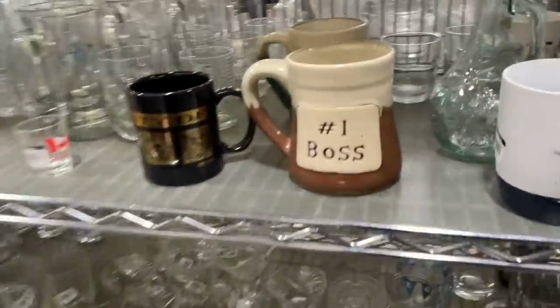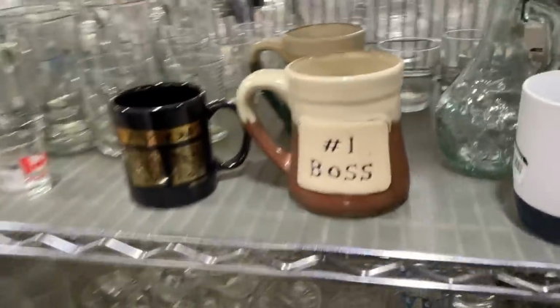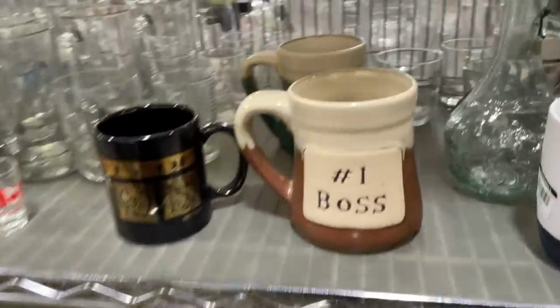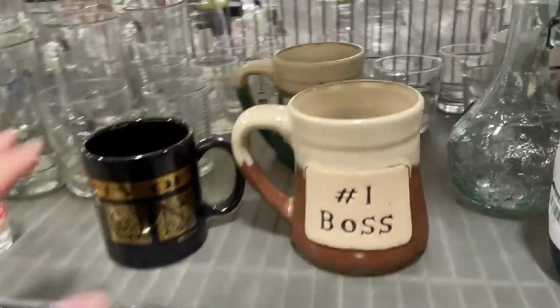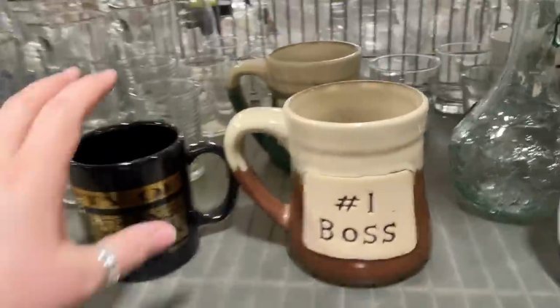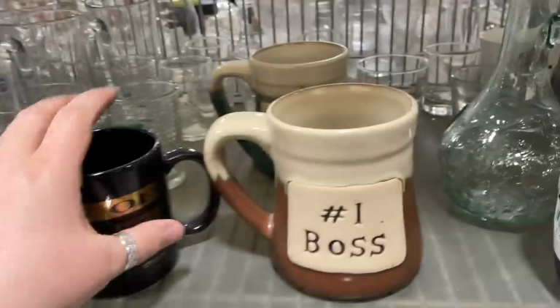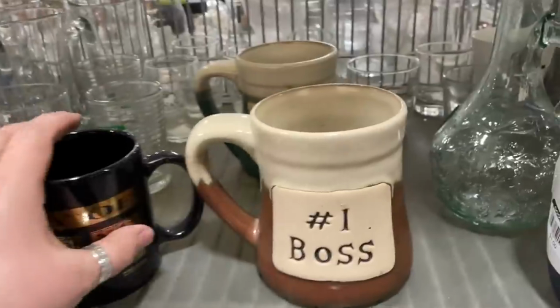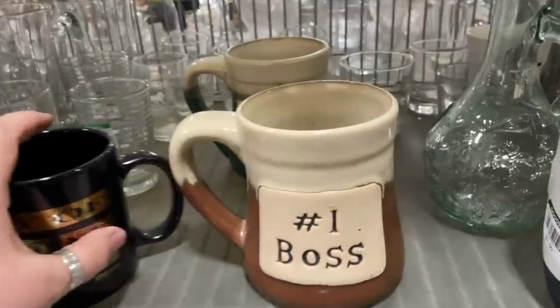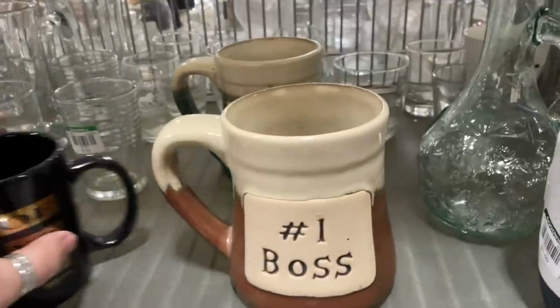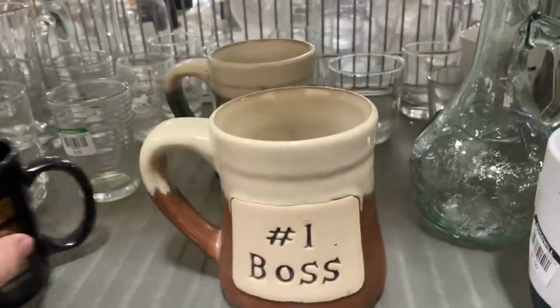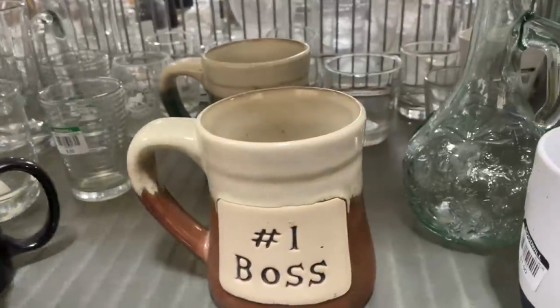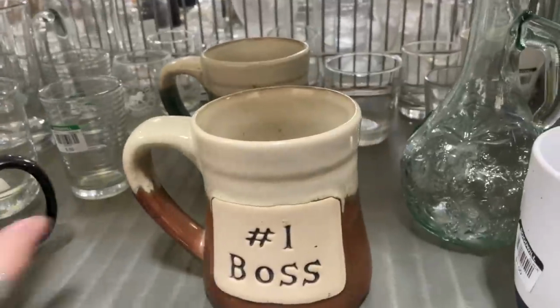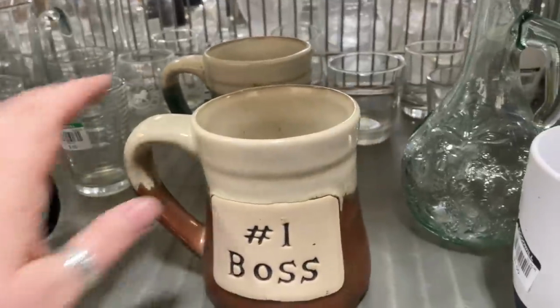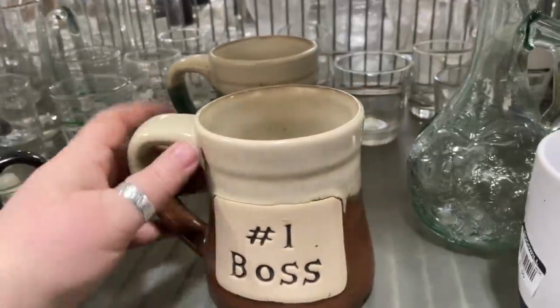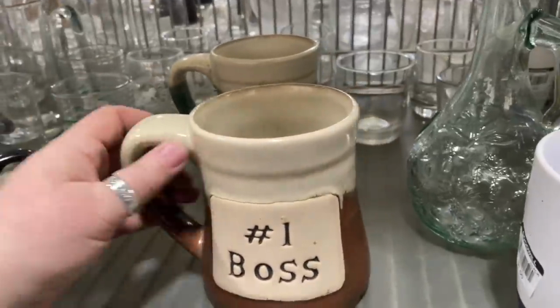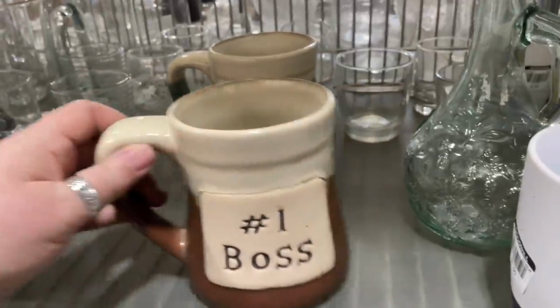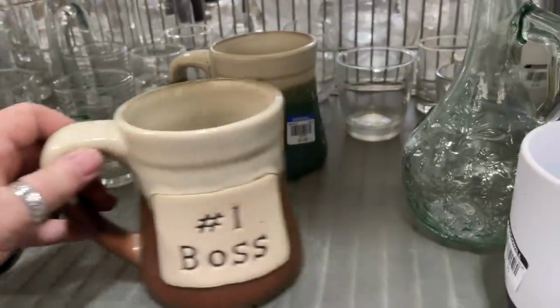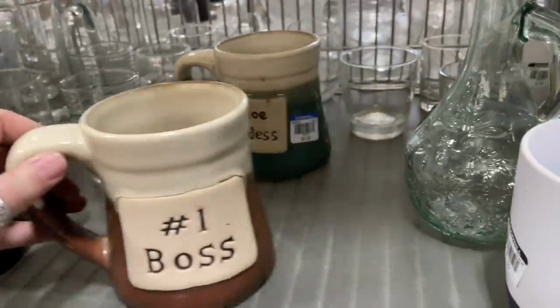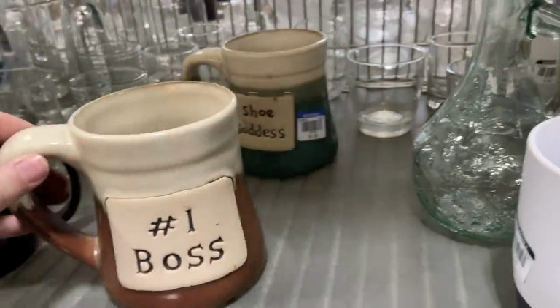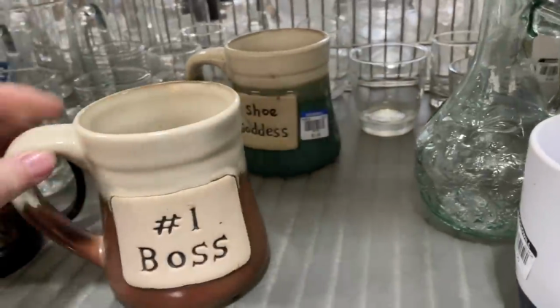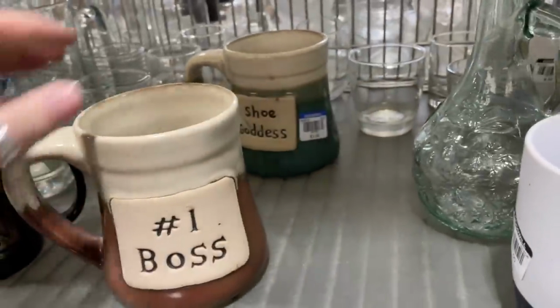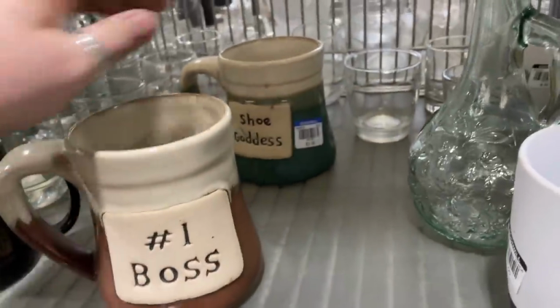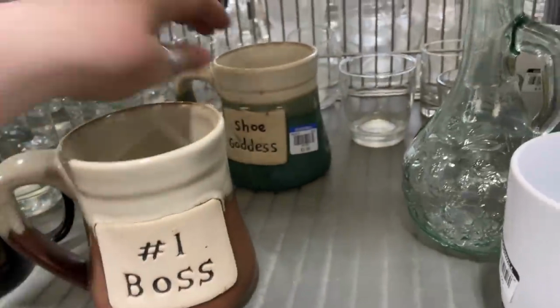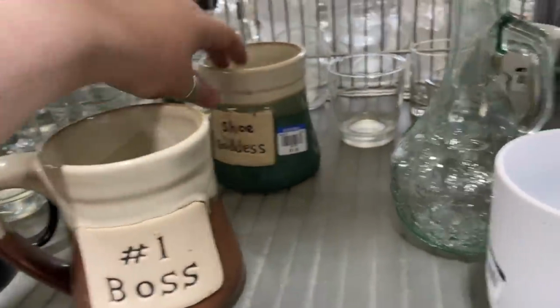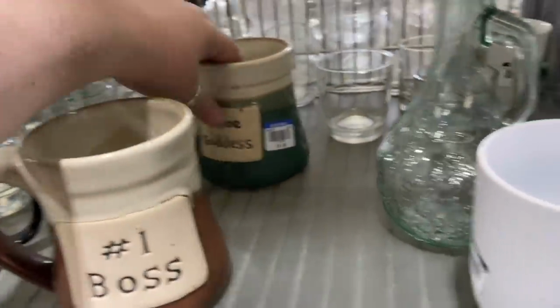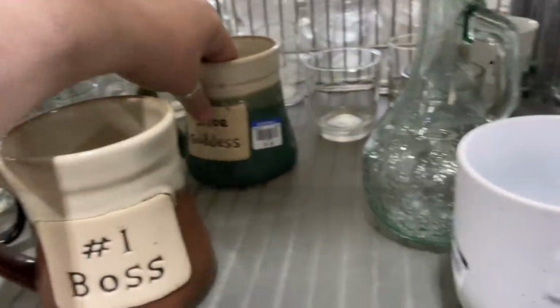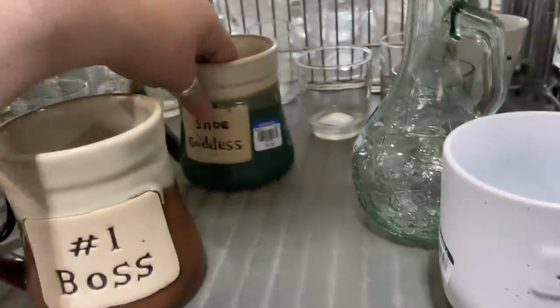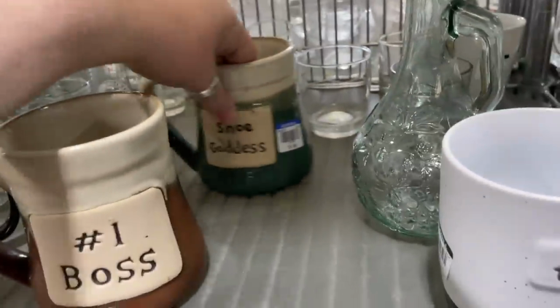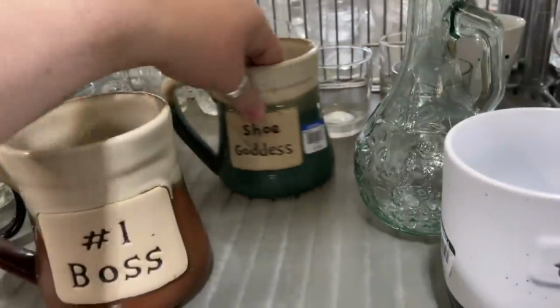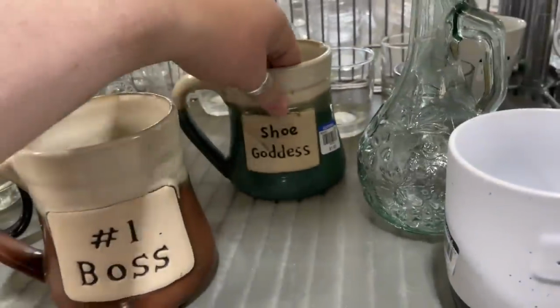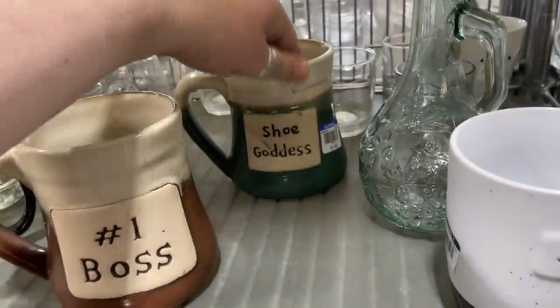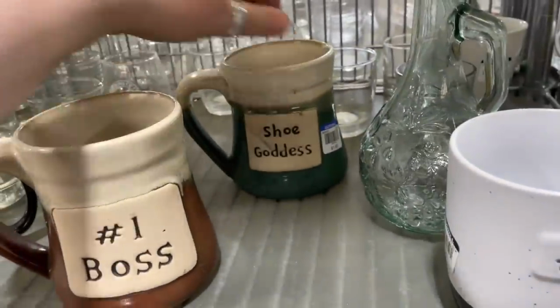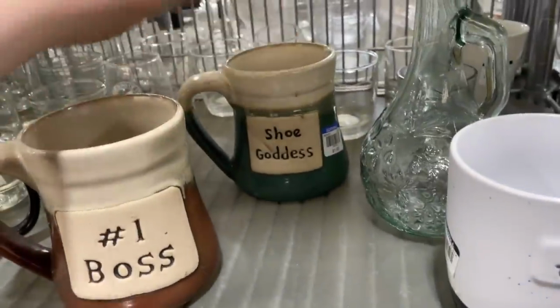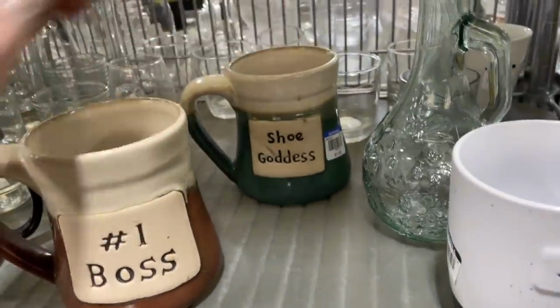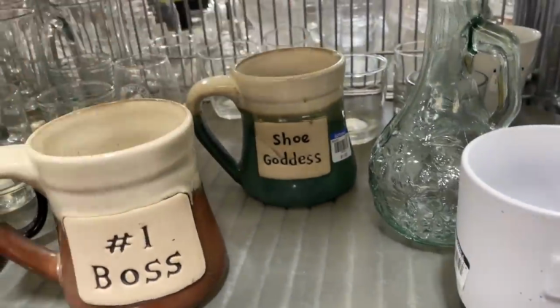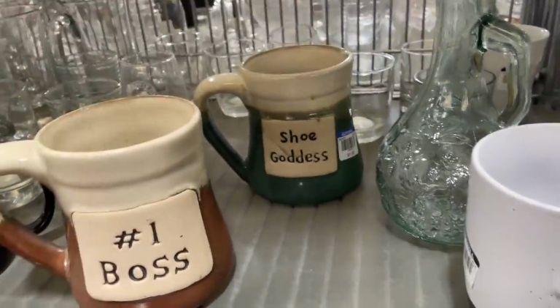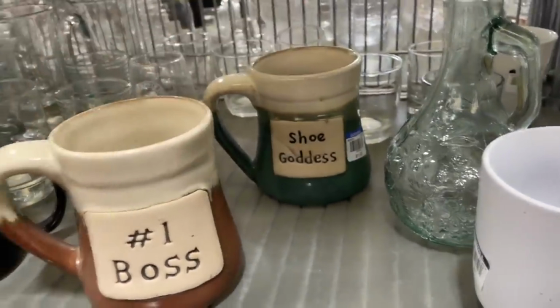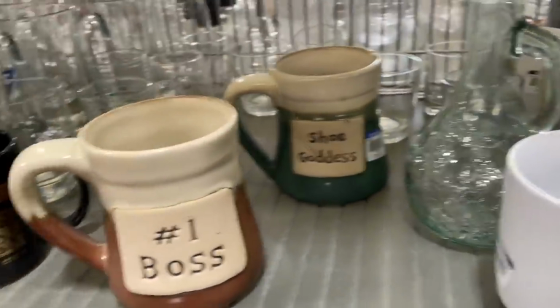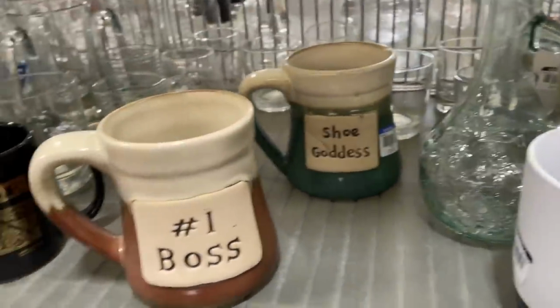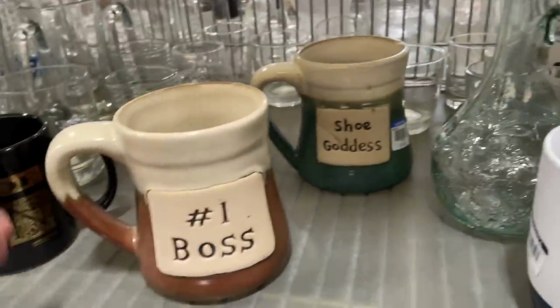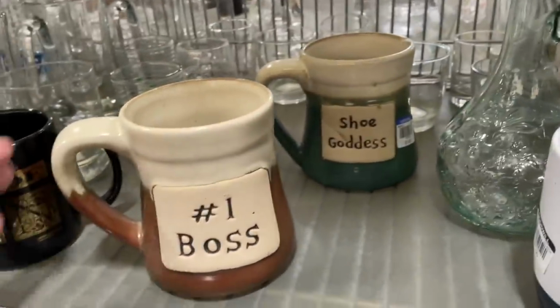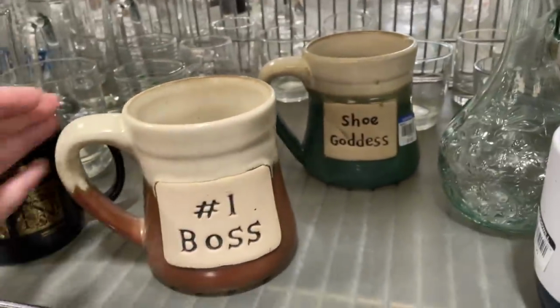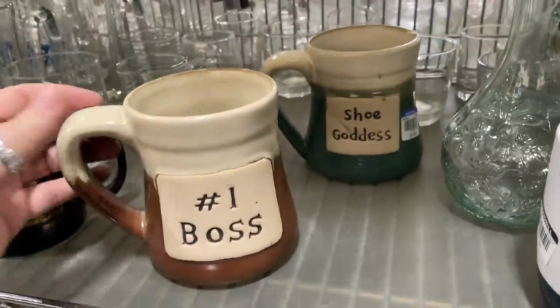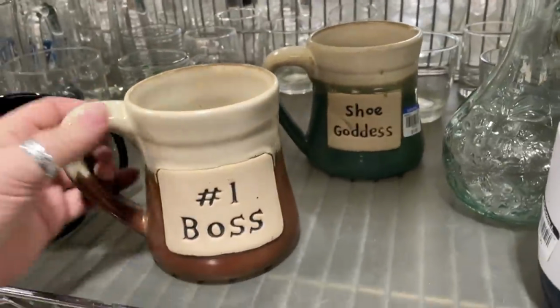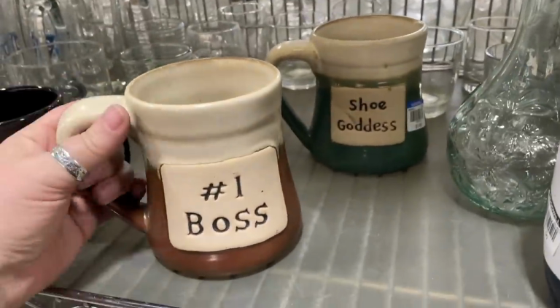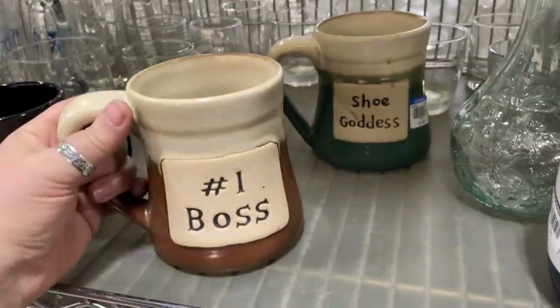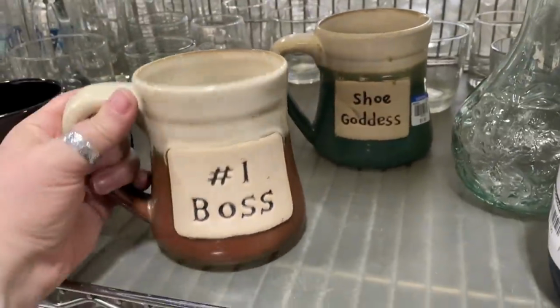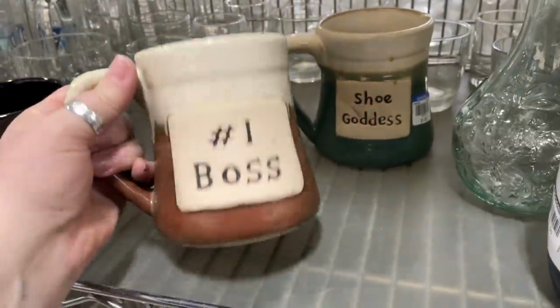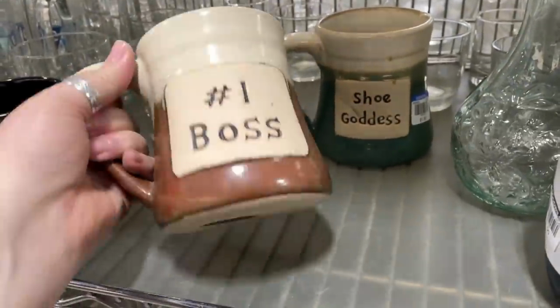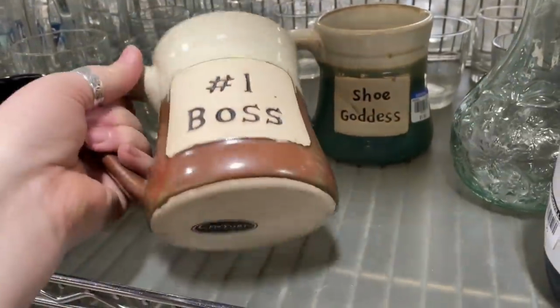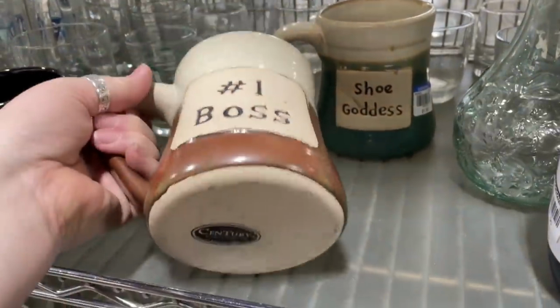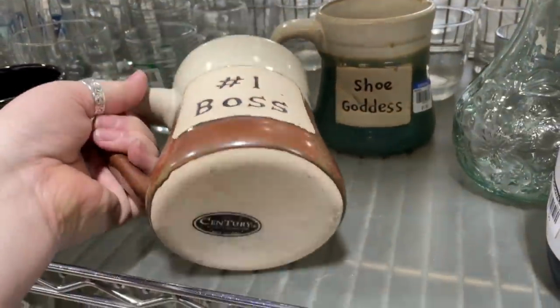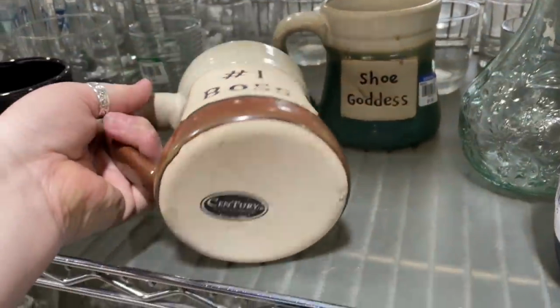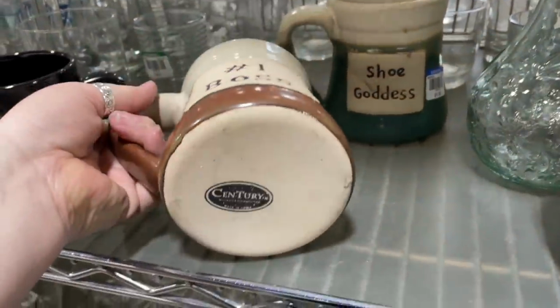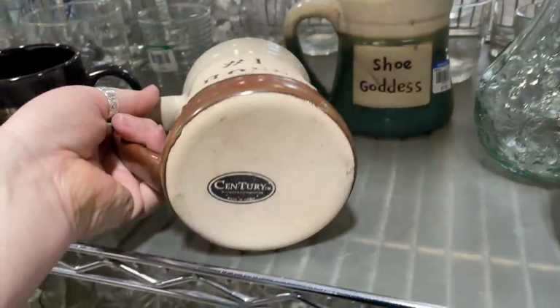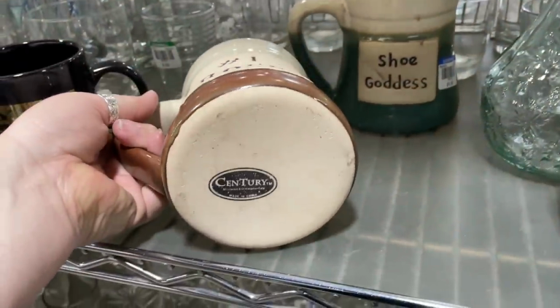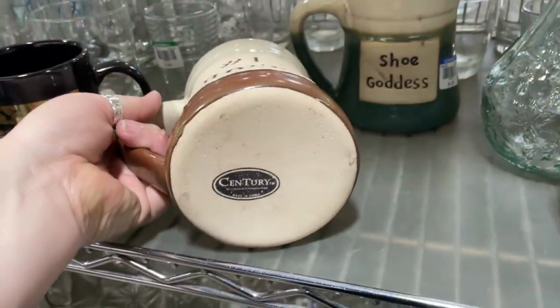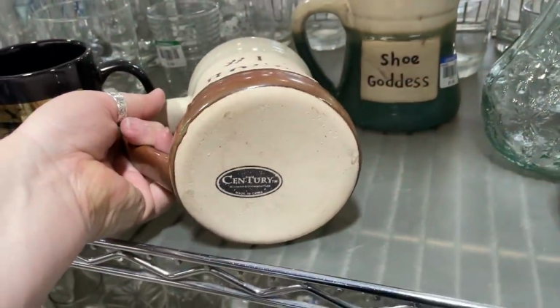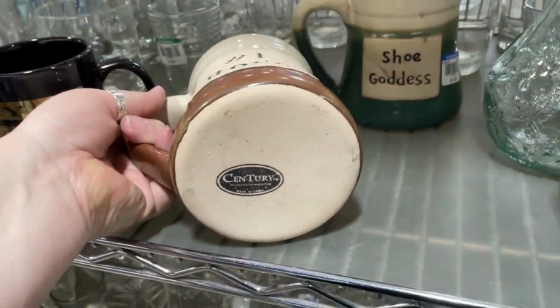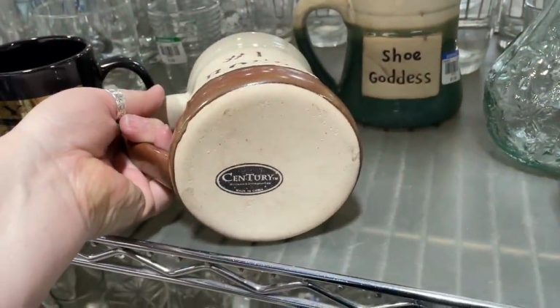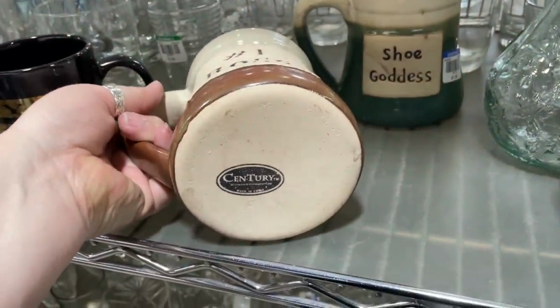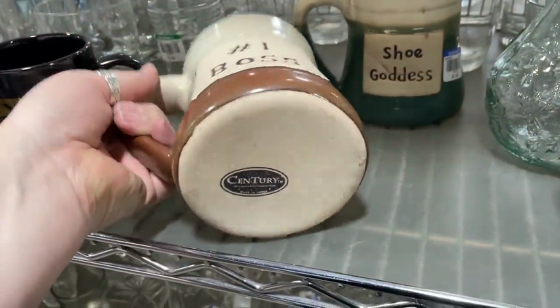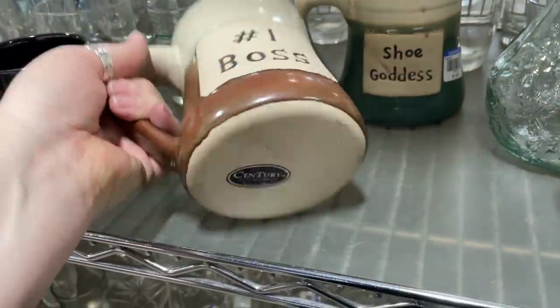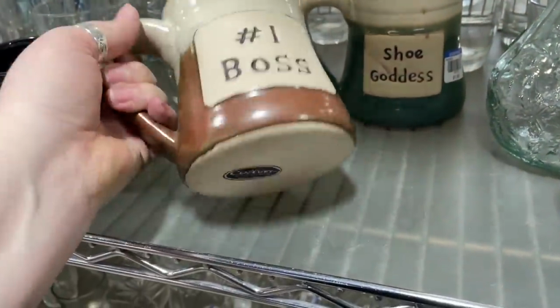No fun mugs today, but I did see these that I'll share — they almost look like they're handmade but they're not. Giant mugs made by Sentry.